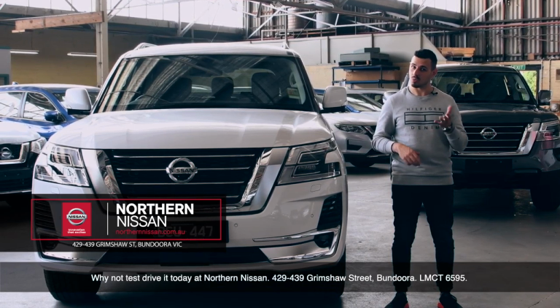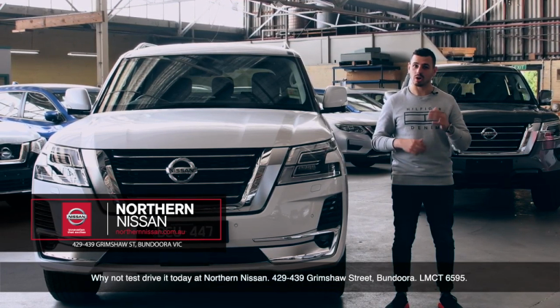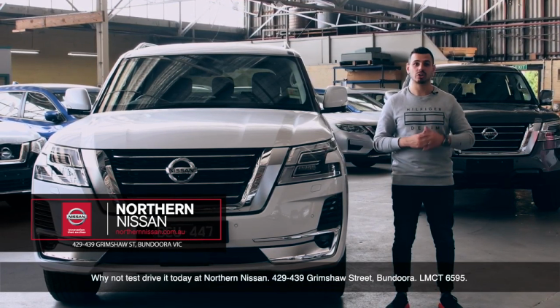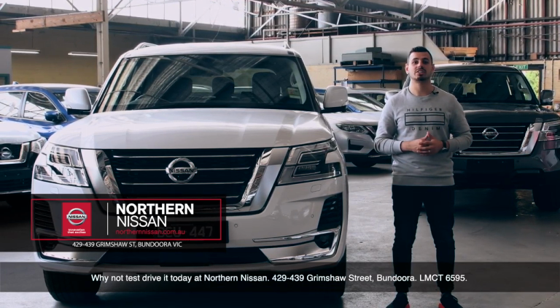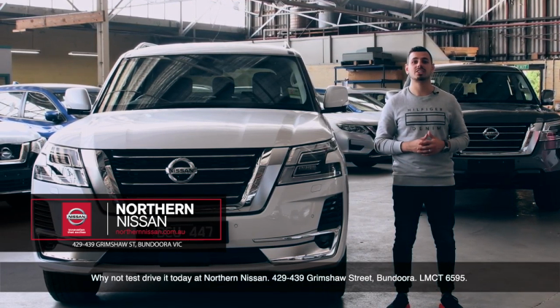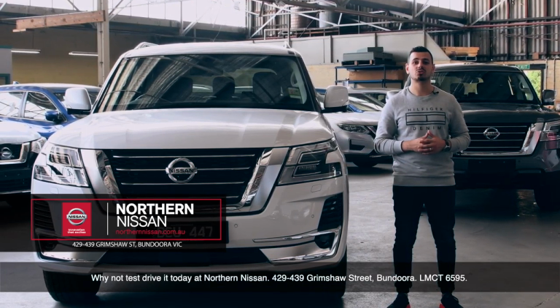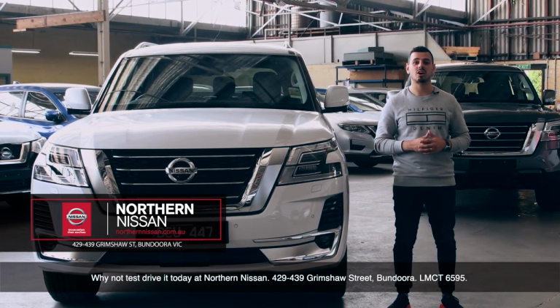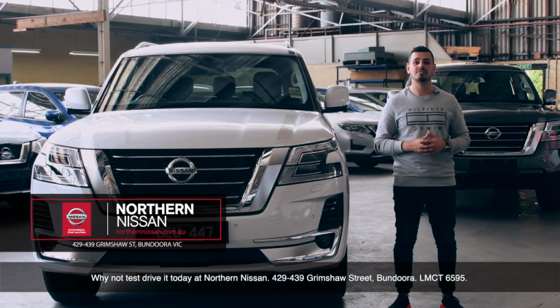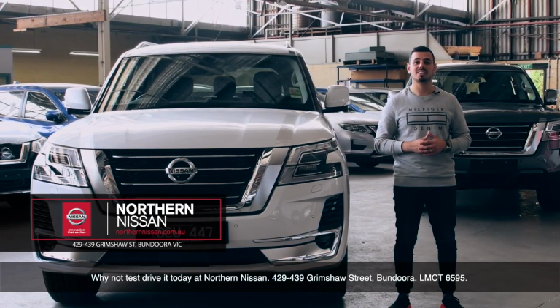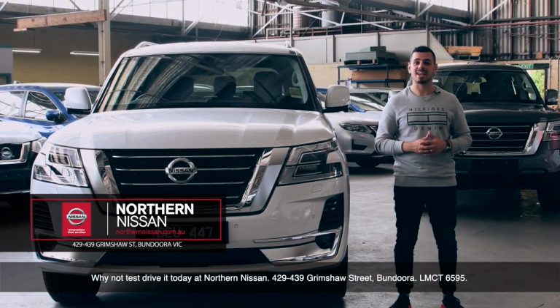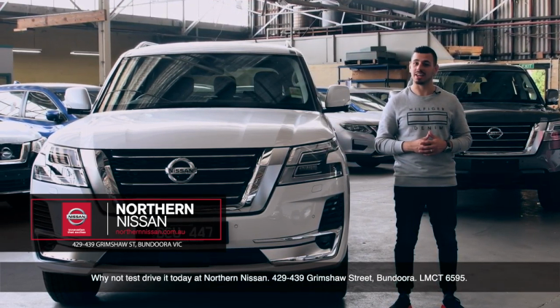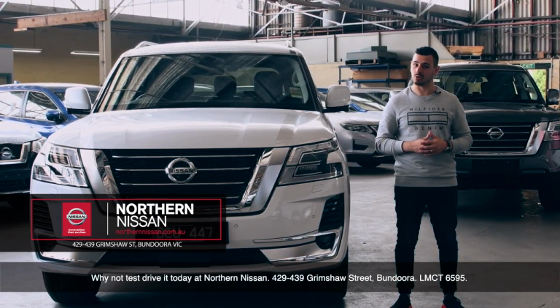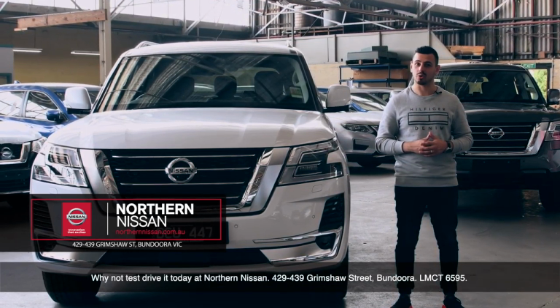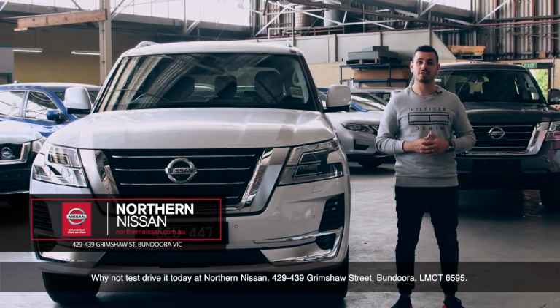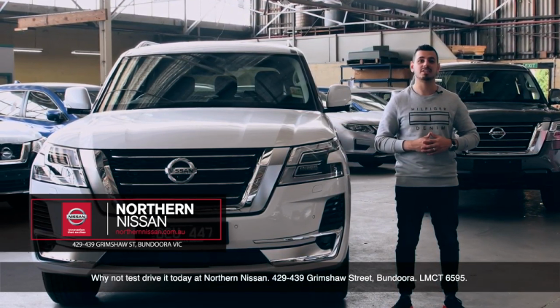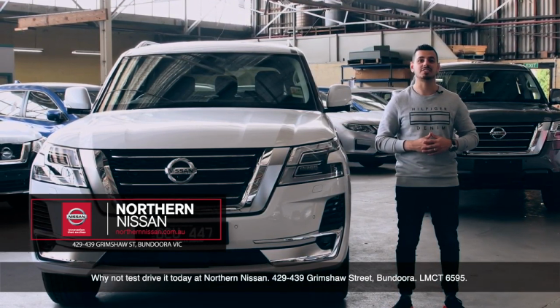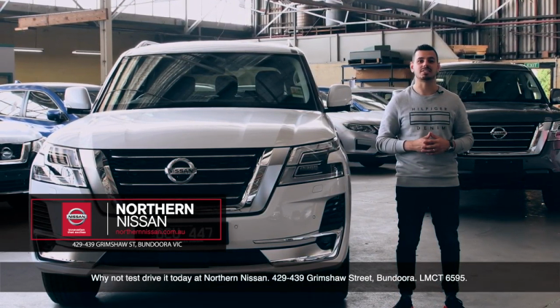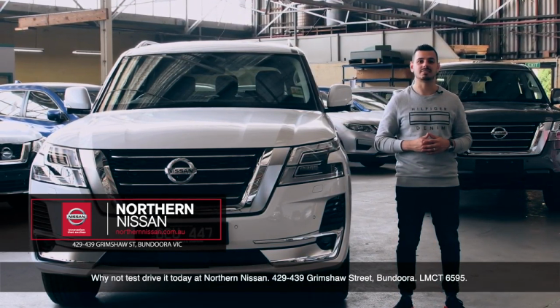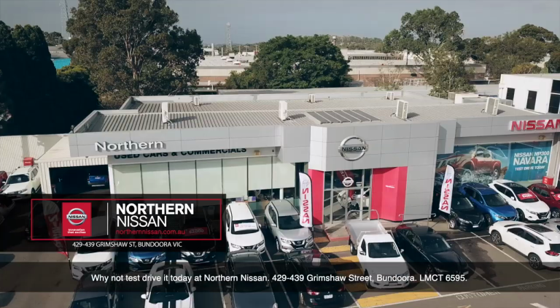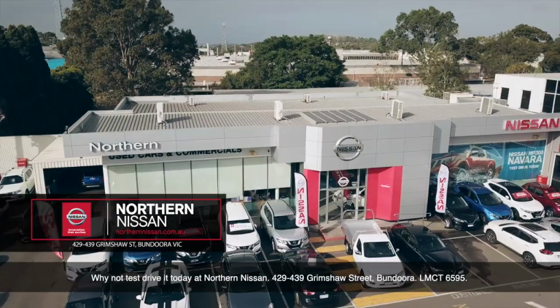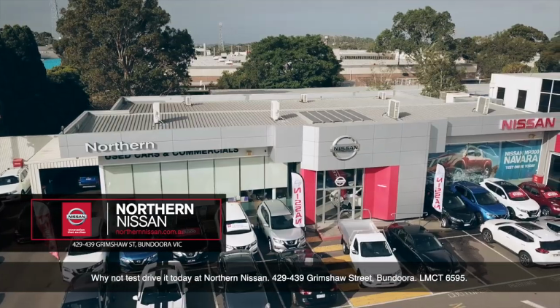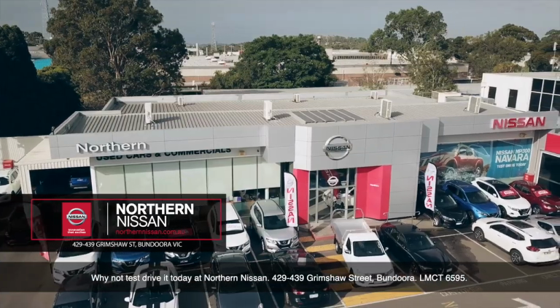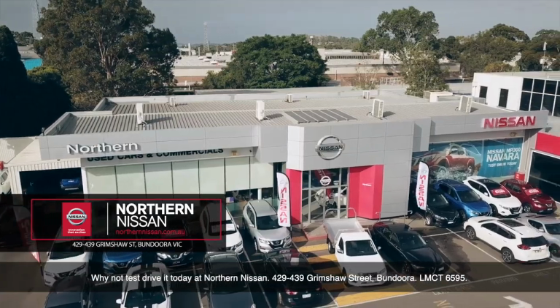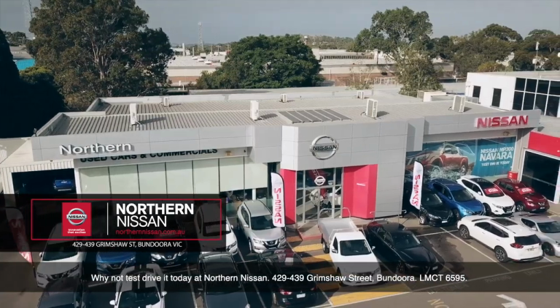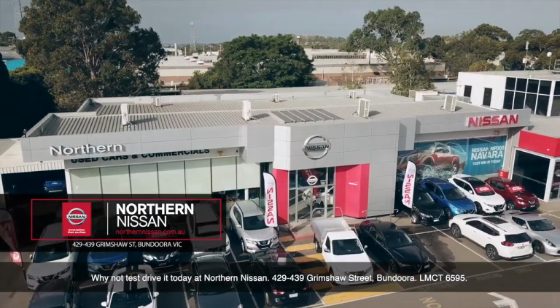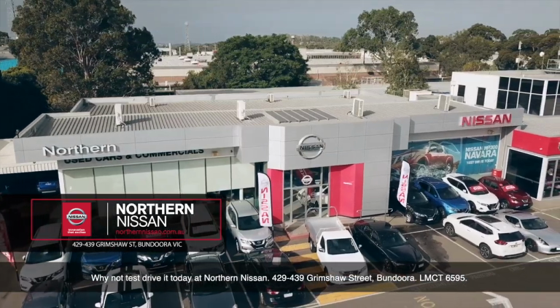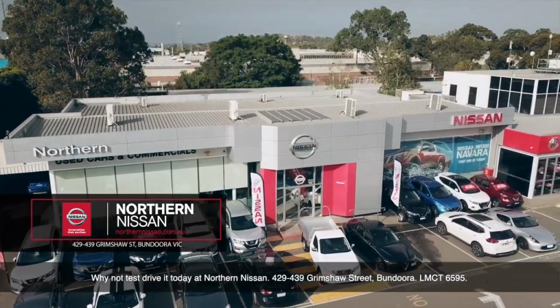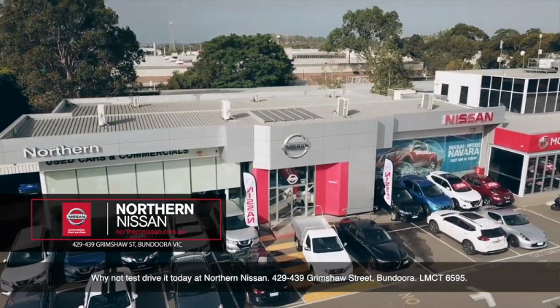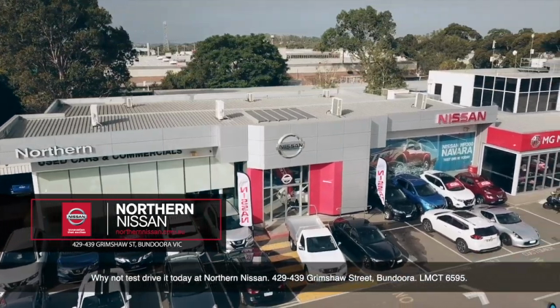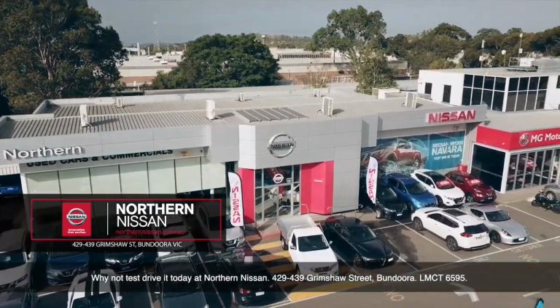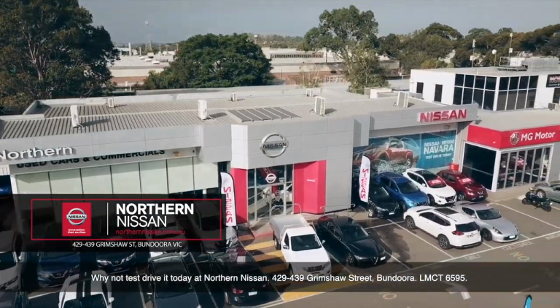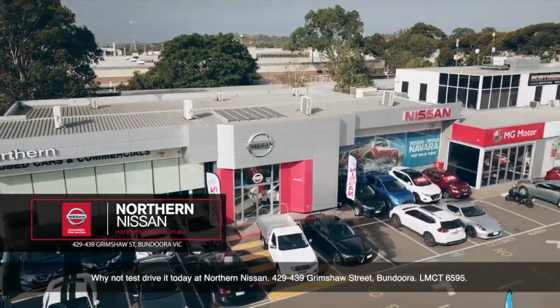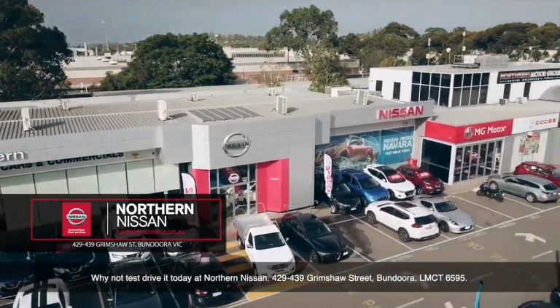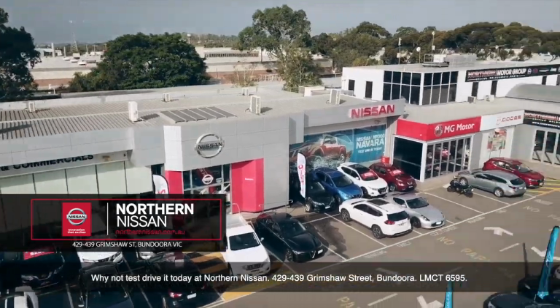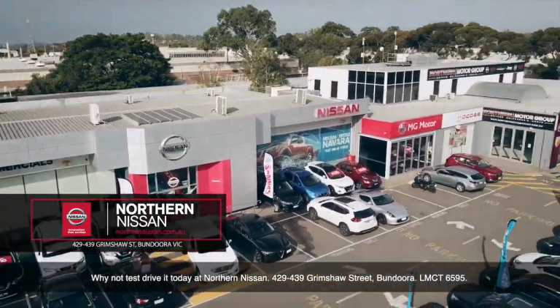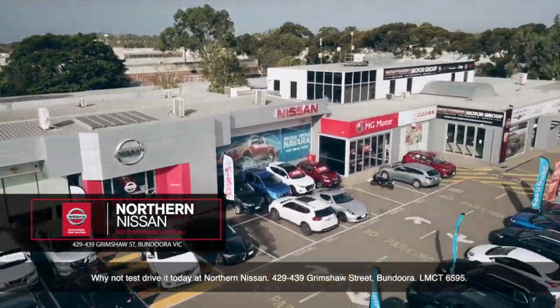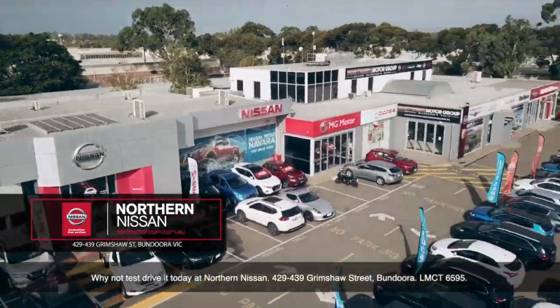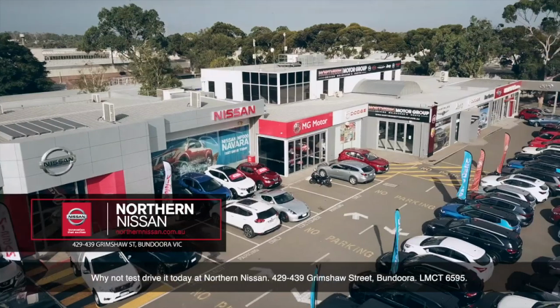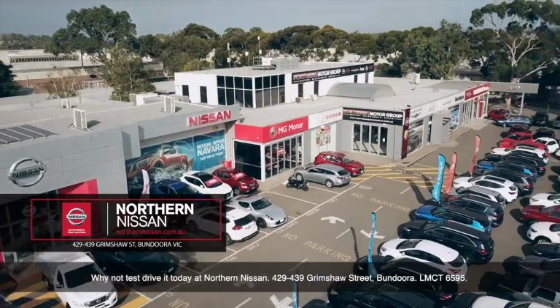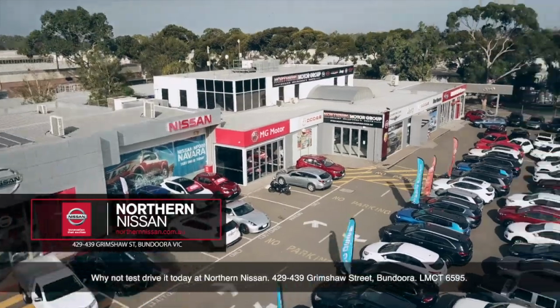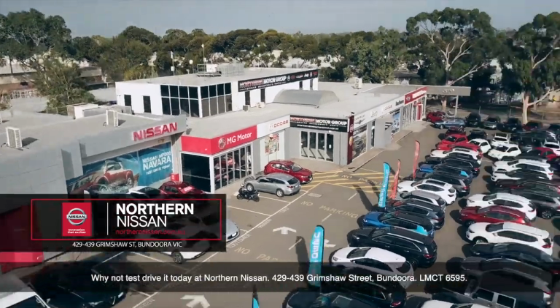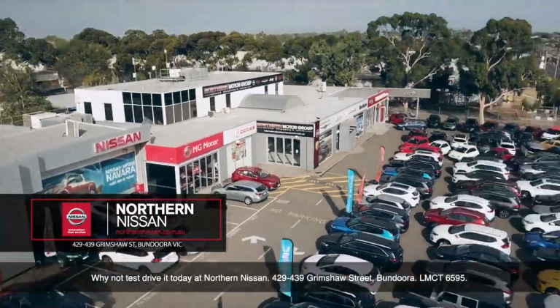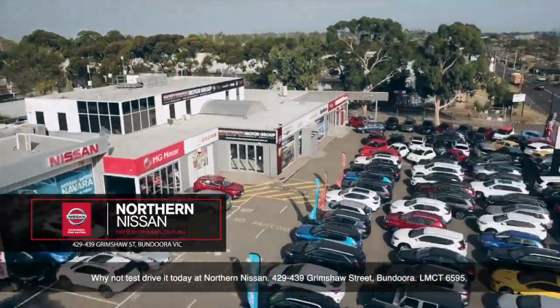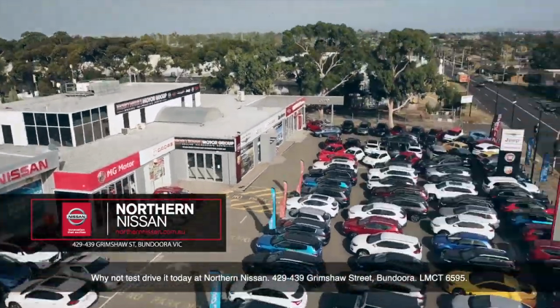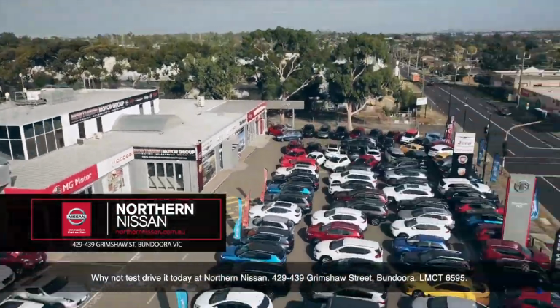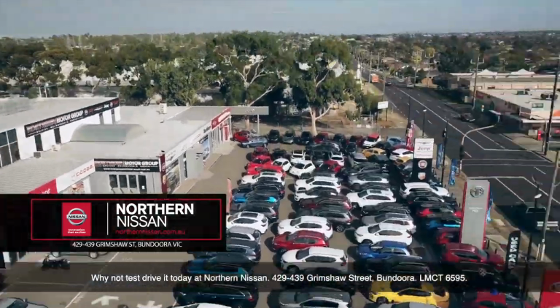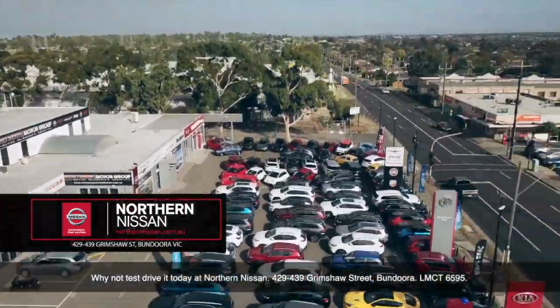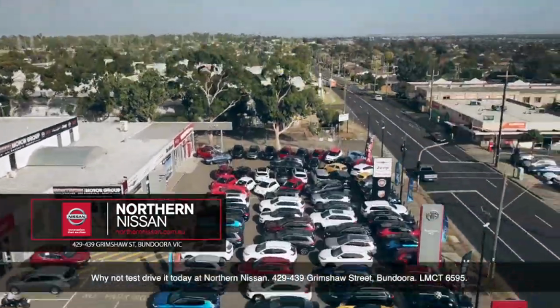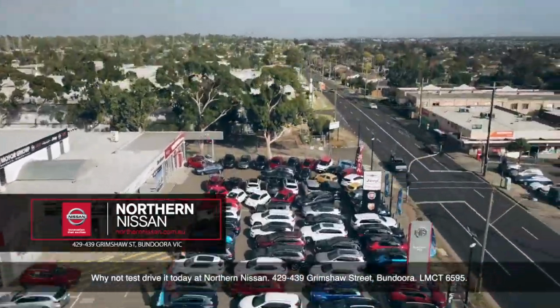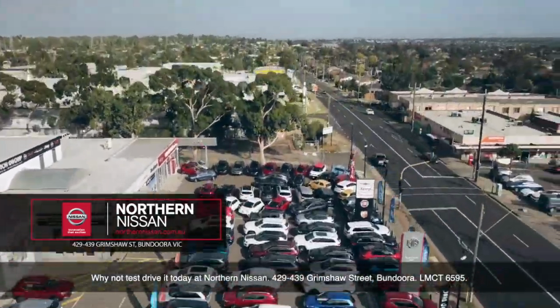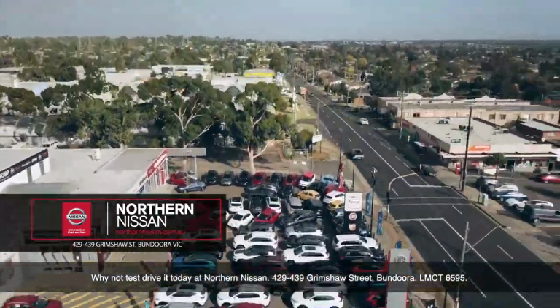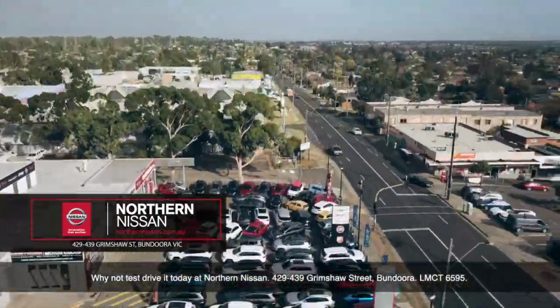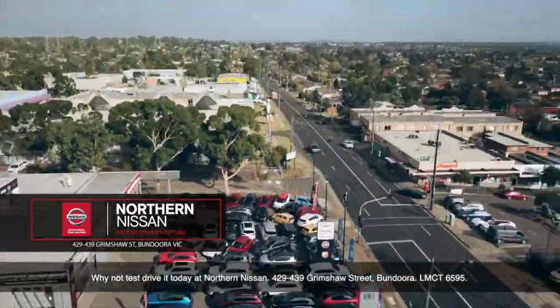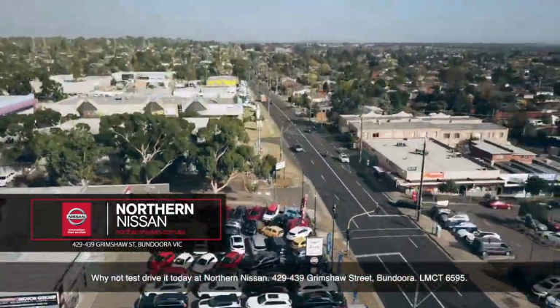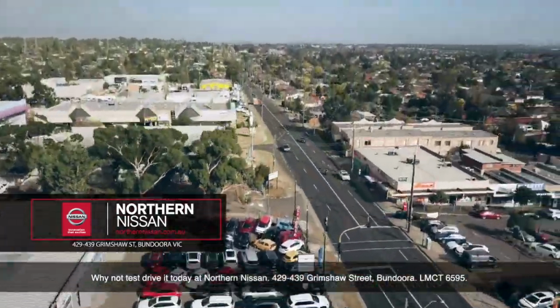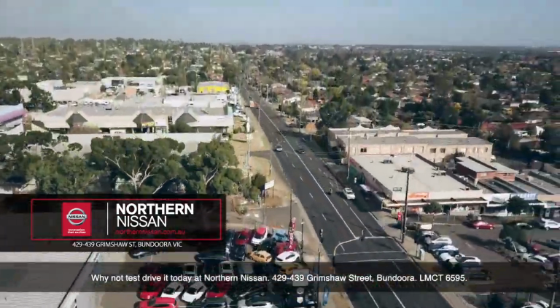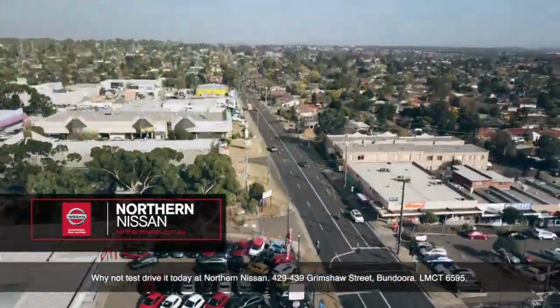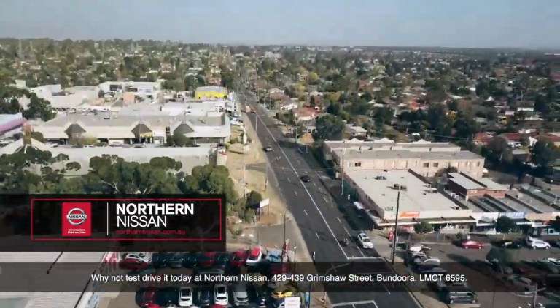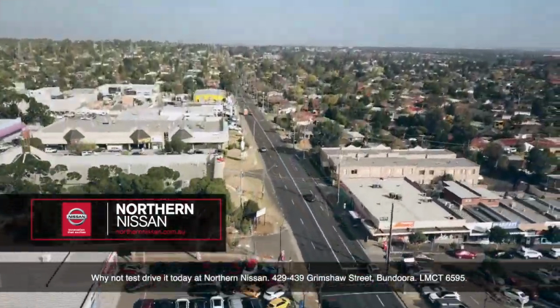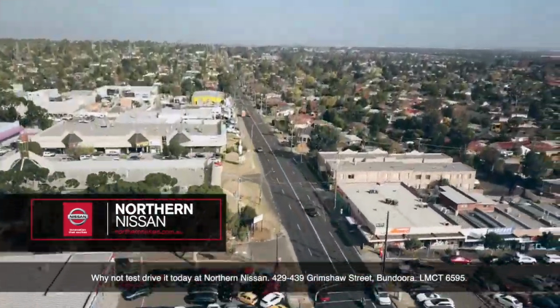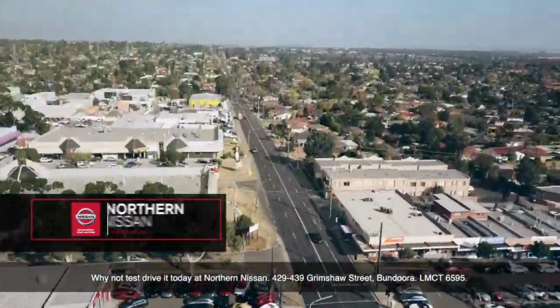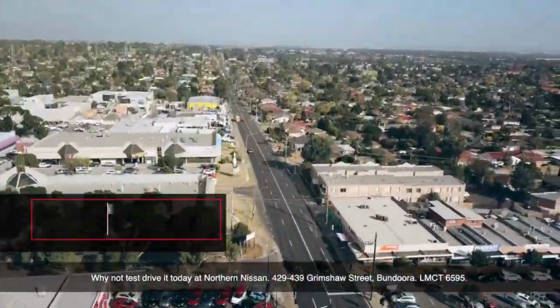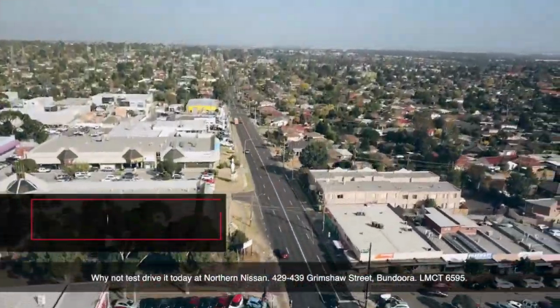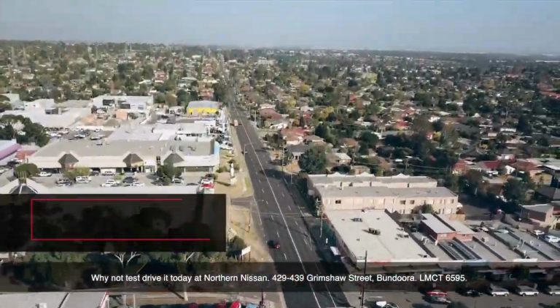Why not test drive it at Northern Nissan, 429-439 Grimshaw Street, Bundoora. LMCT 6595.